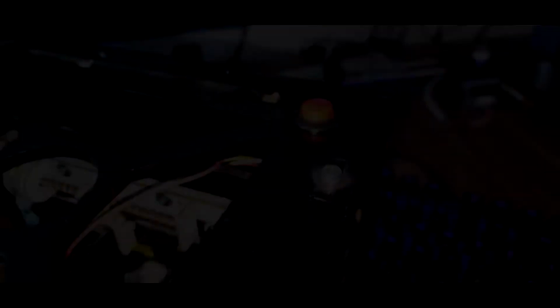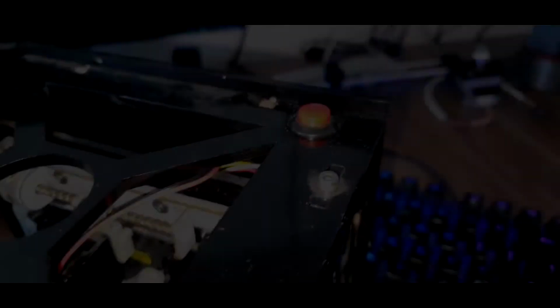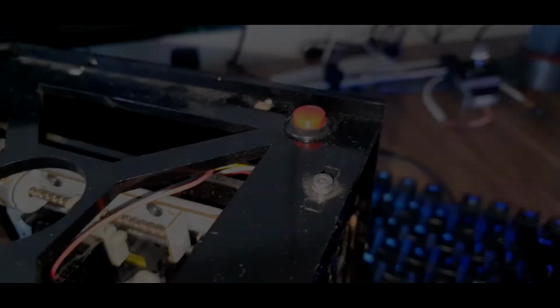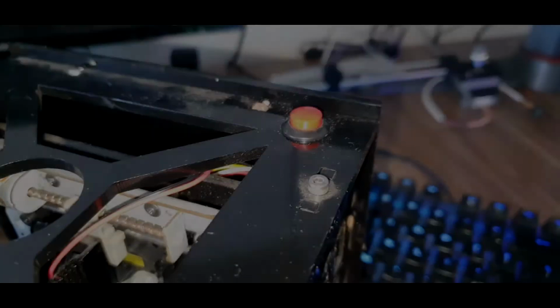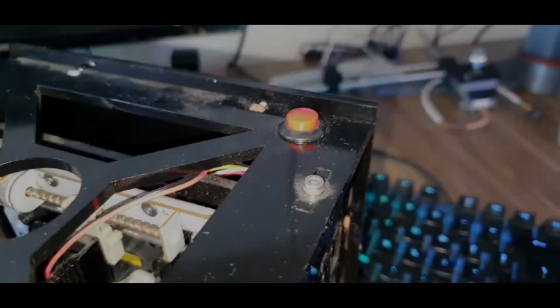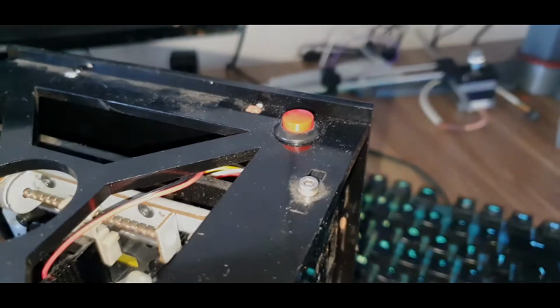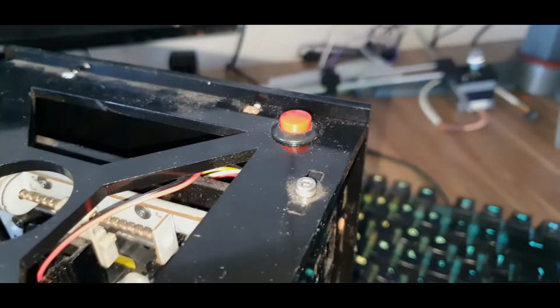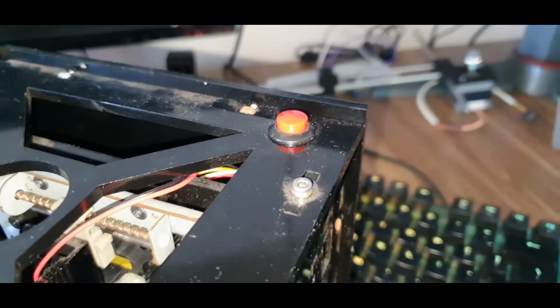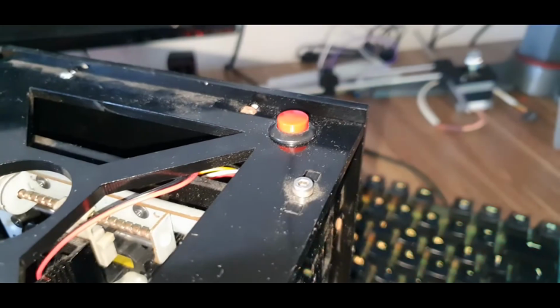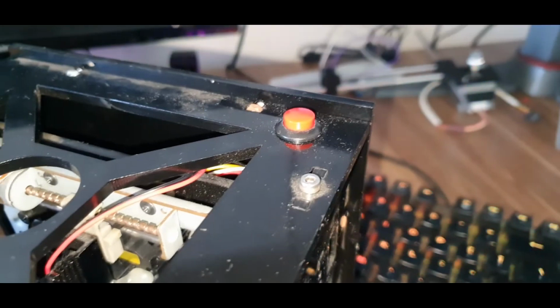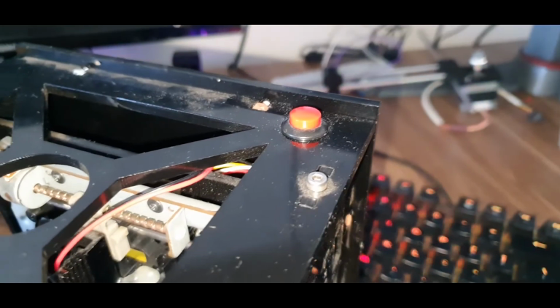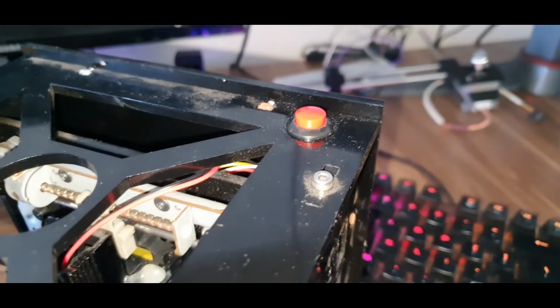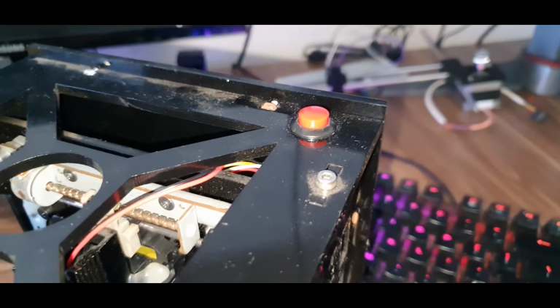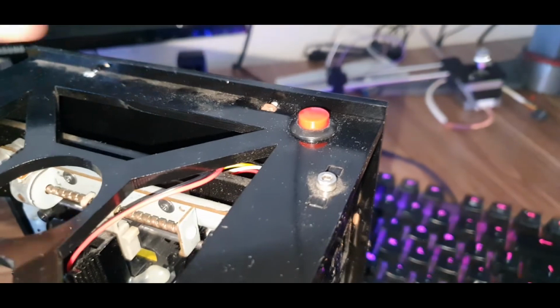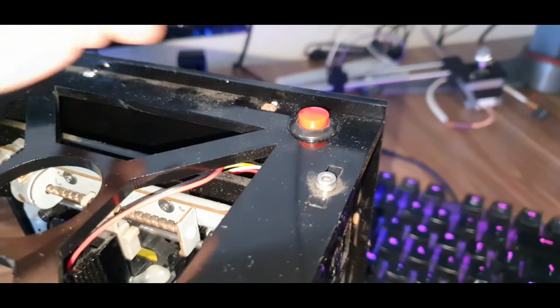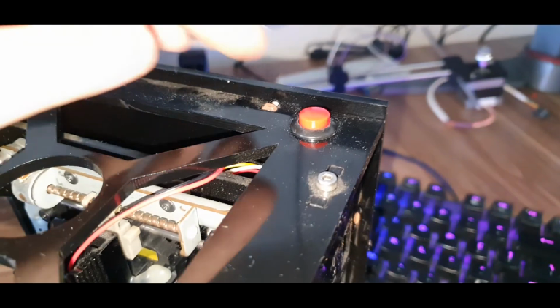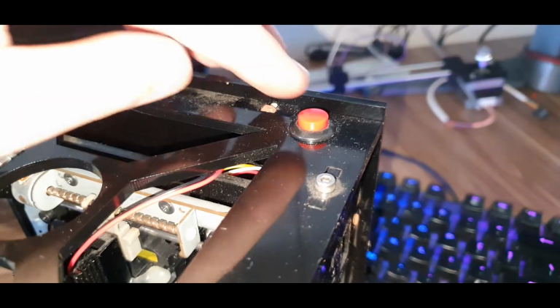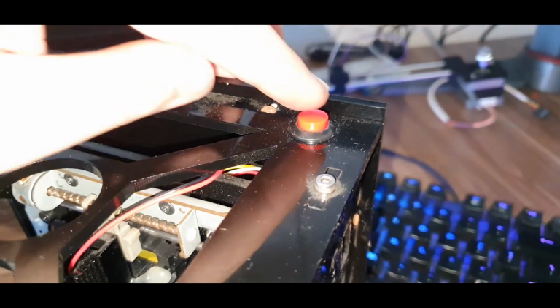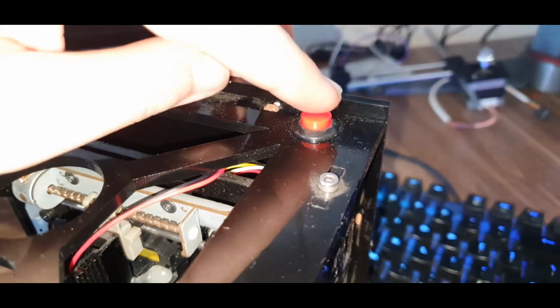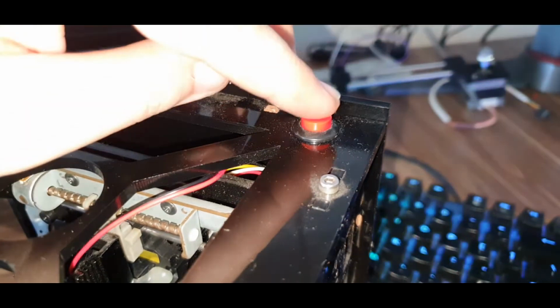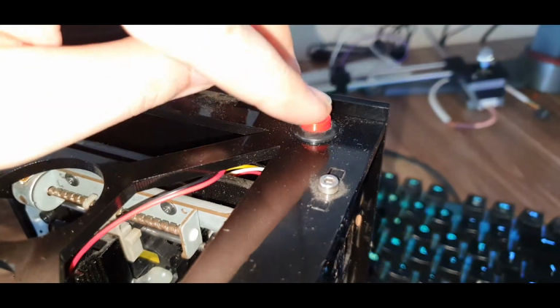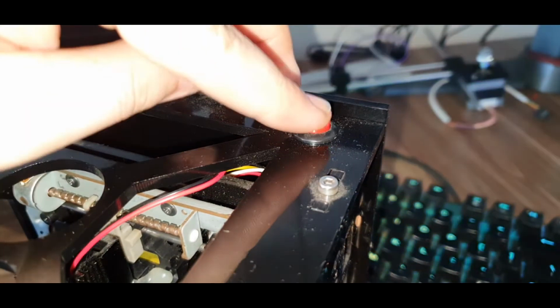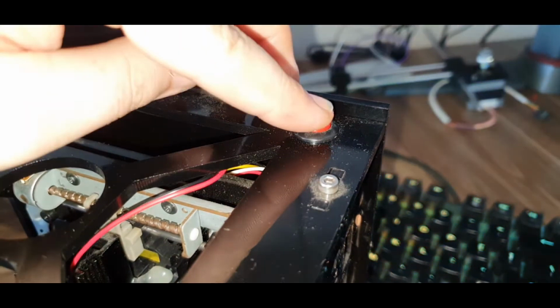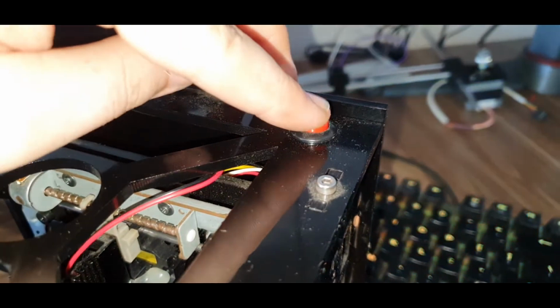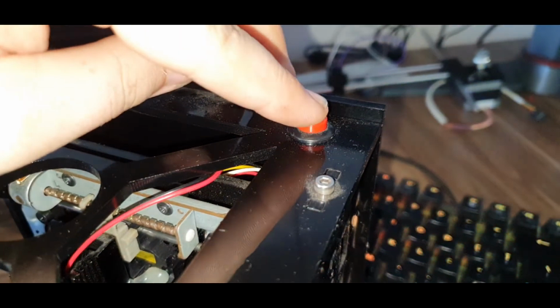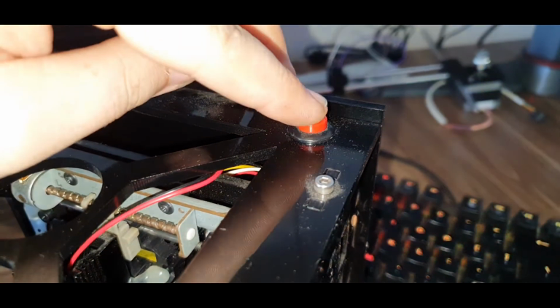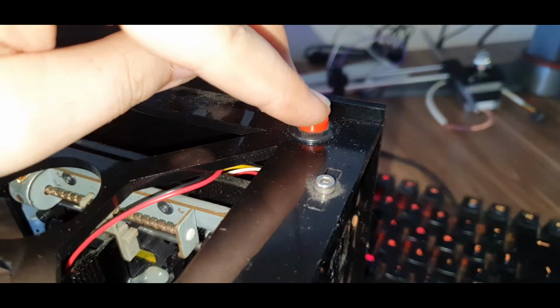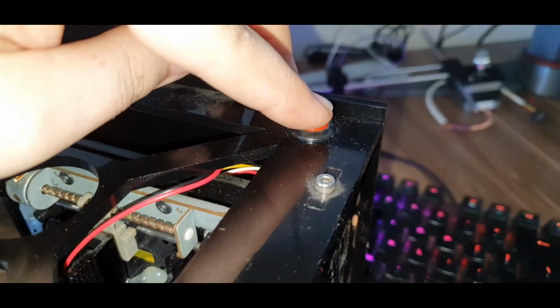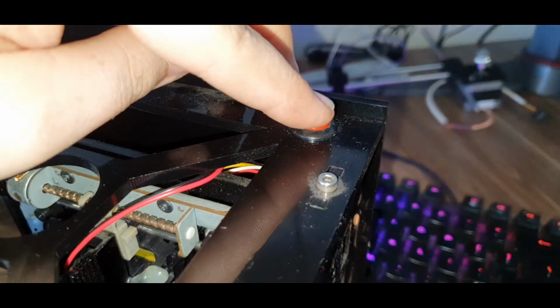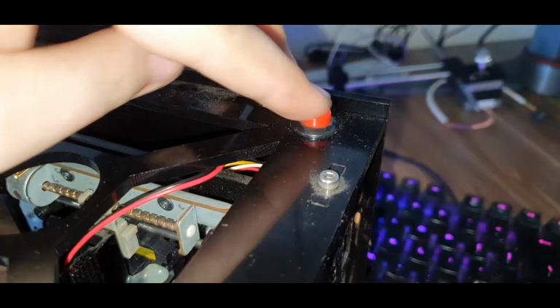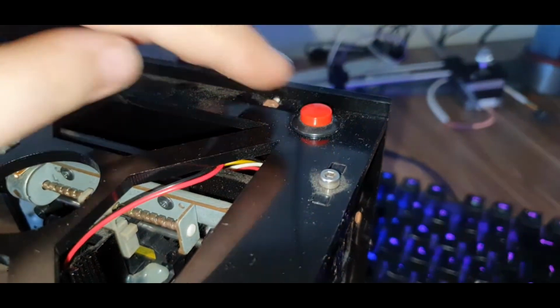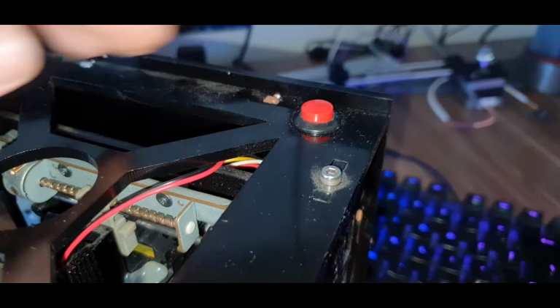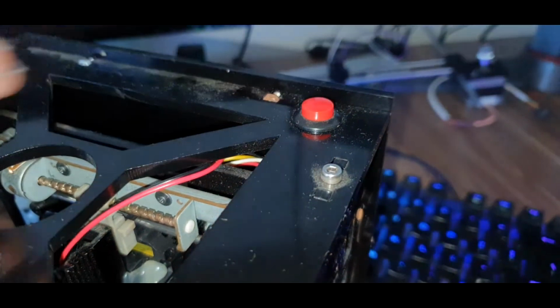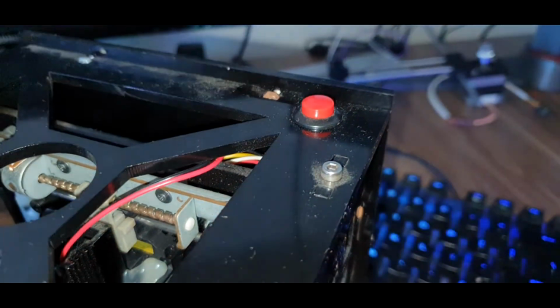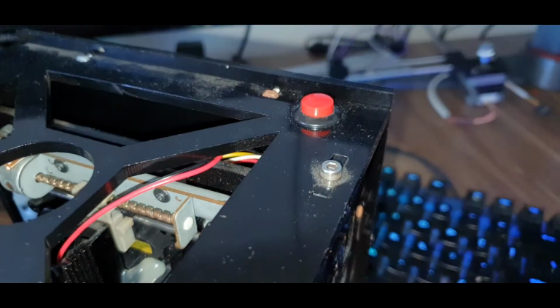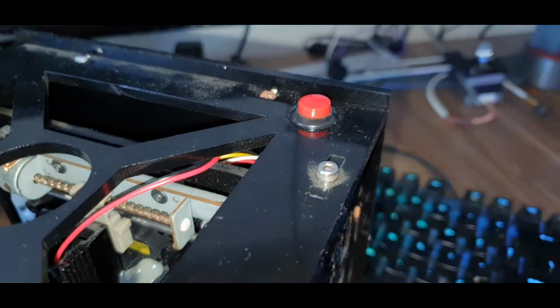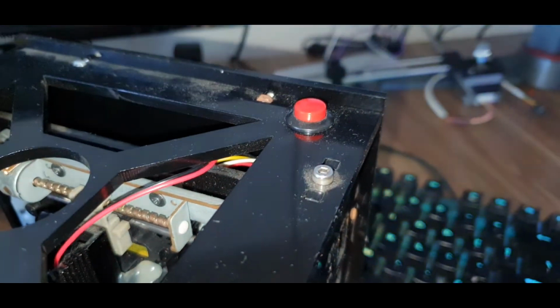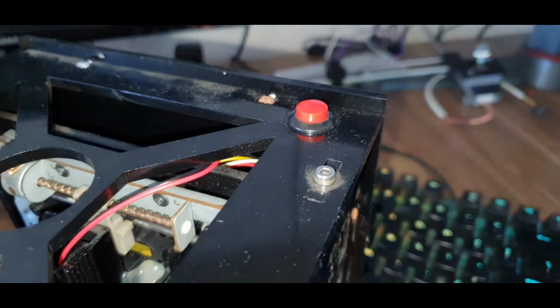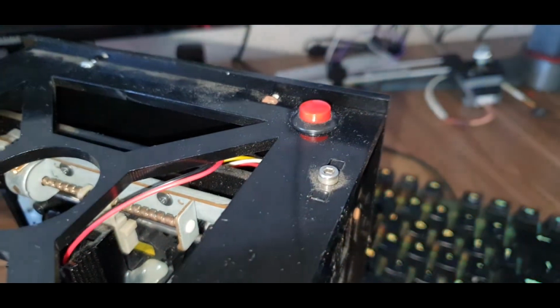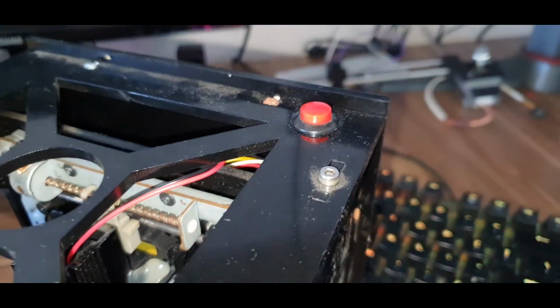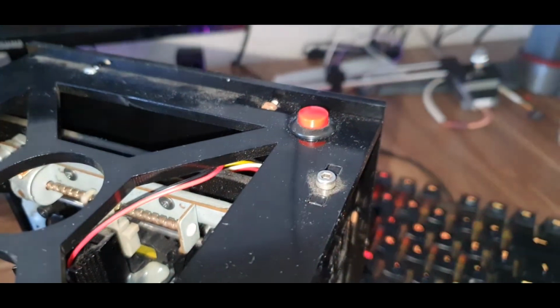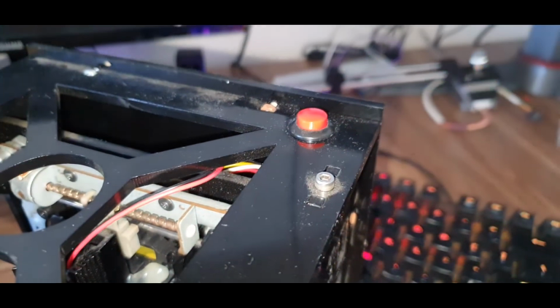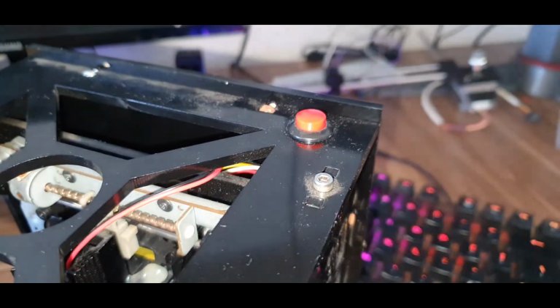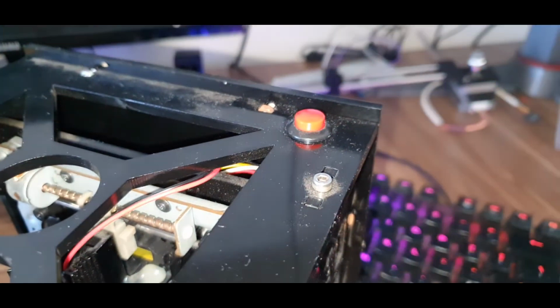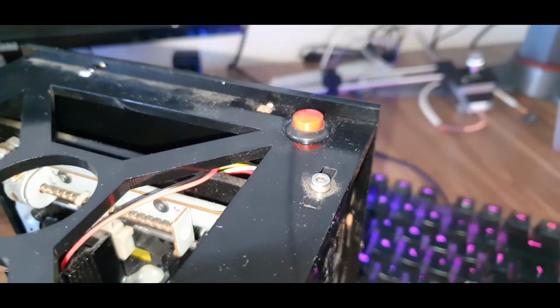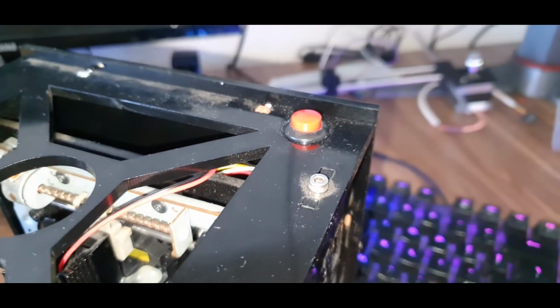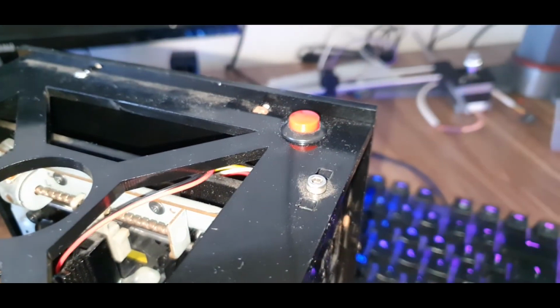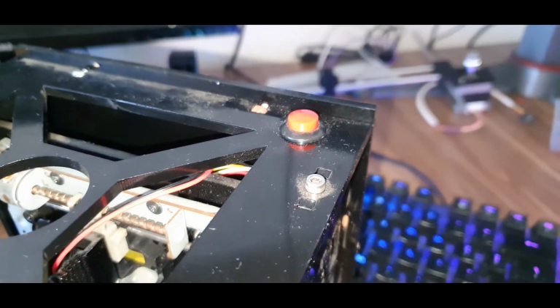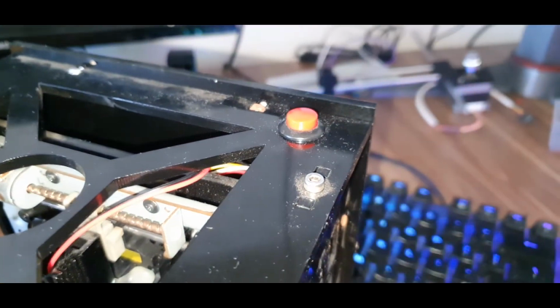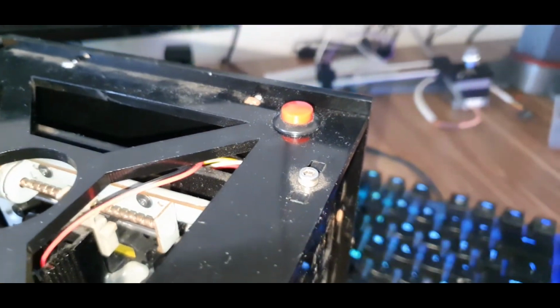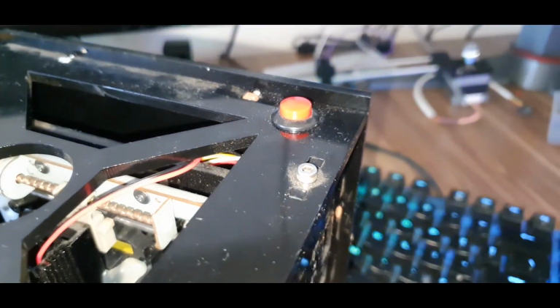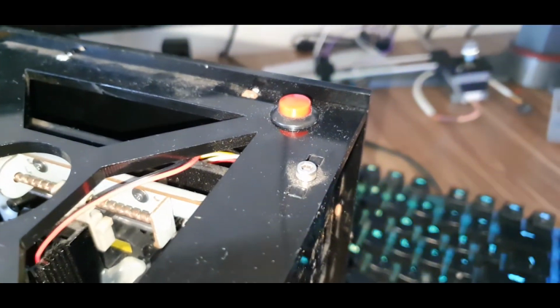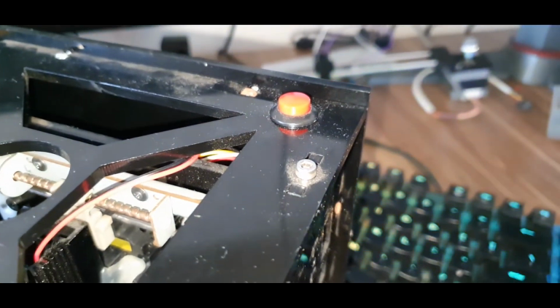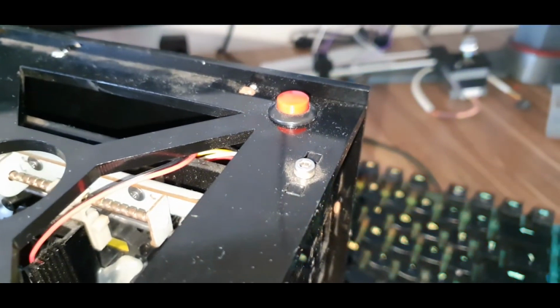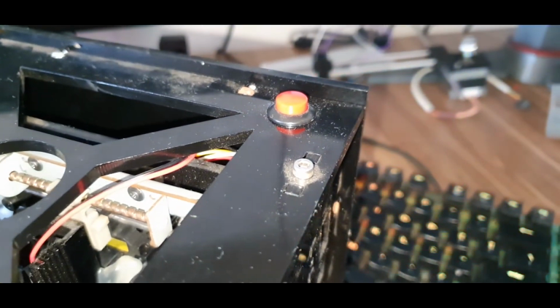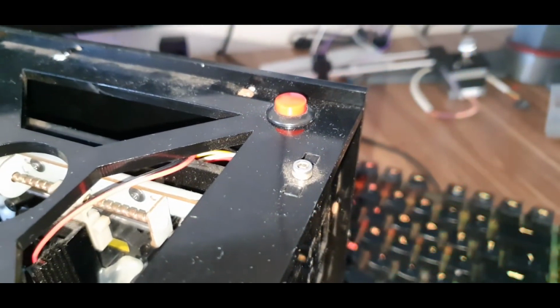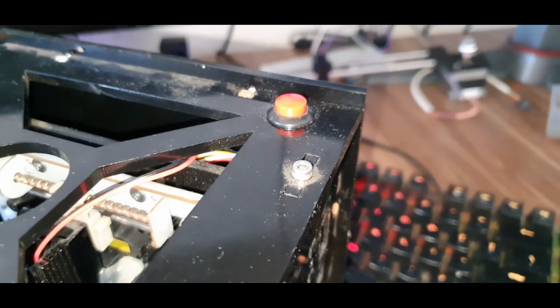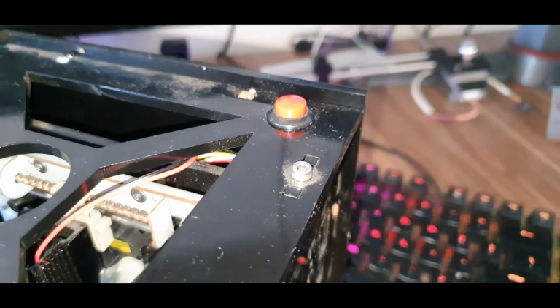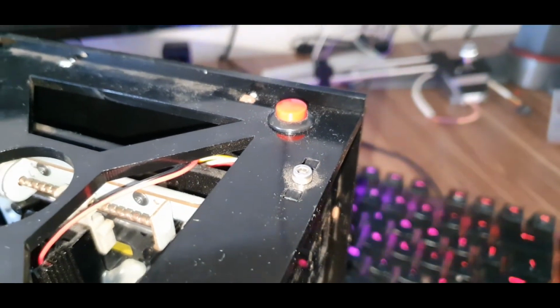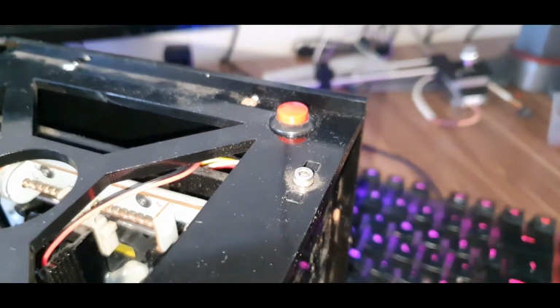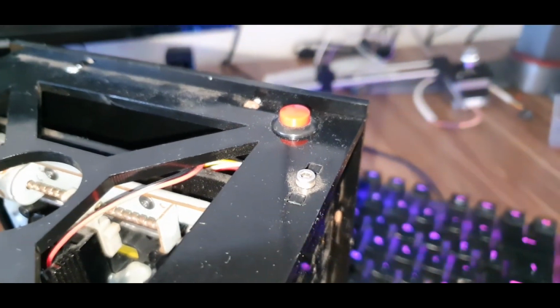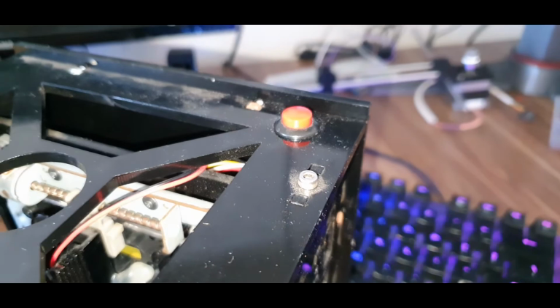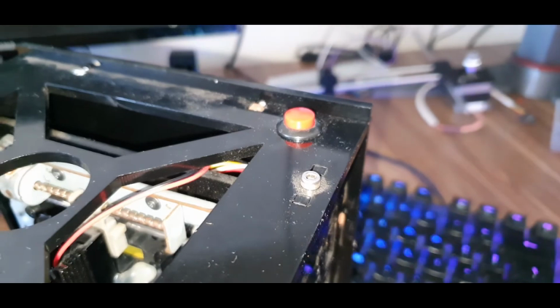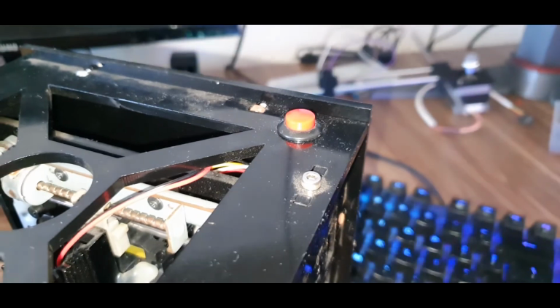The engraver has just one physical button. It's used to start the engraving process once the model has been uploaded using the software provided.